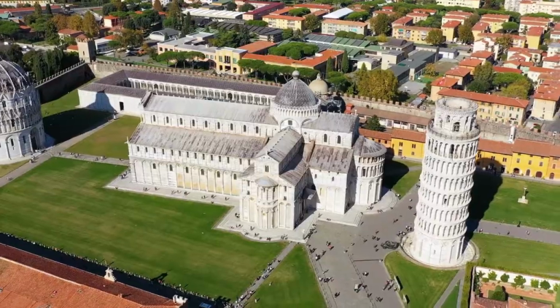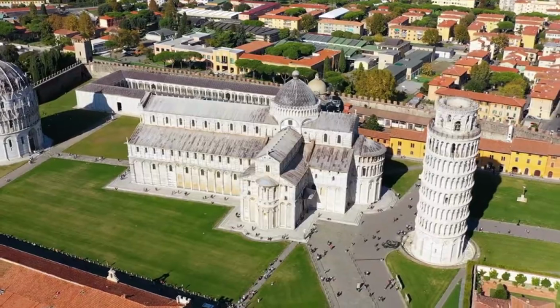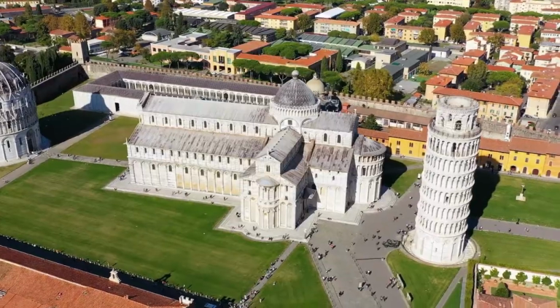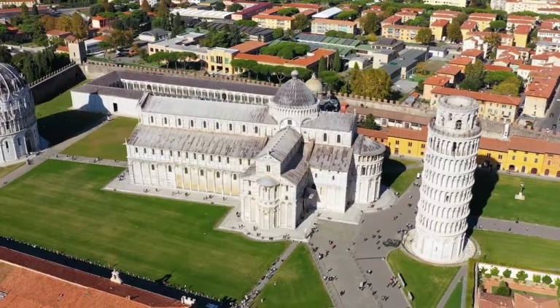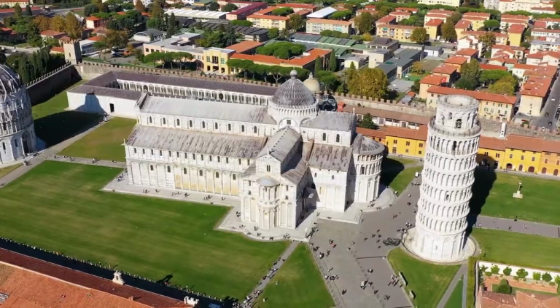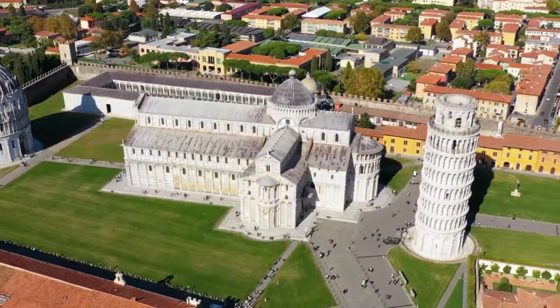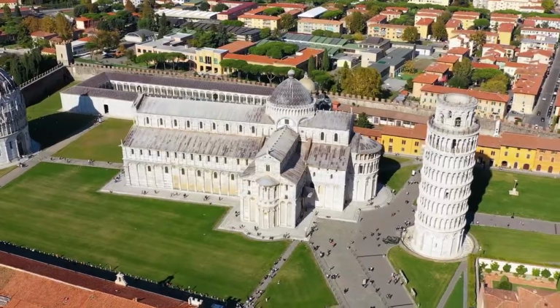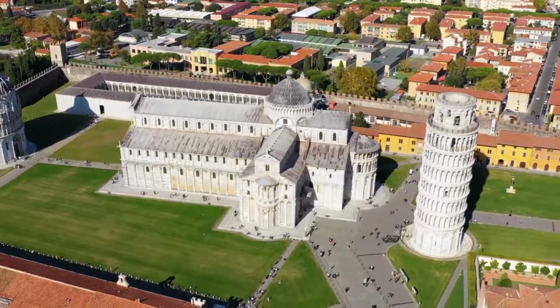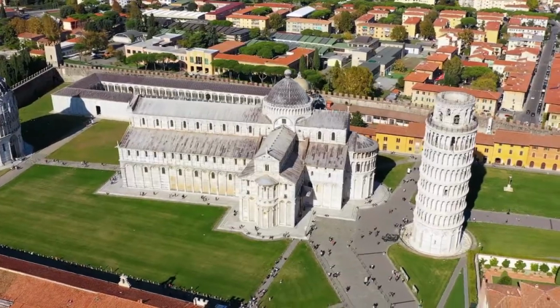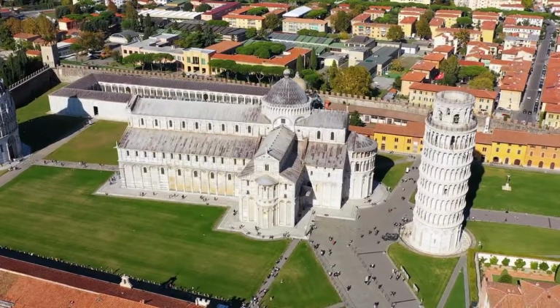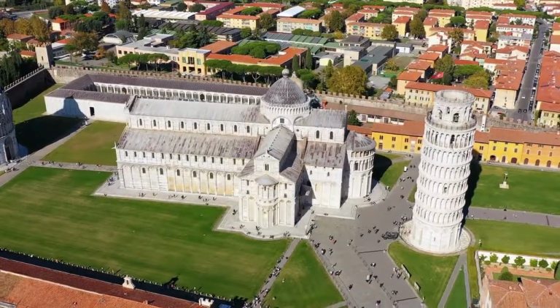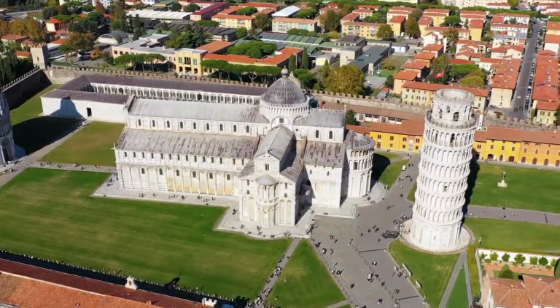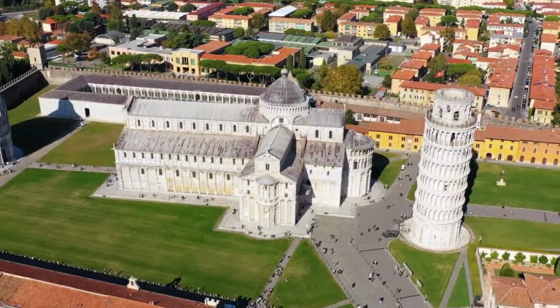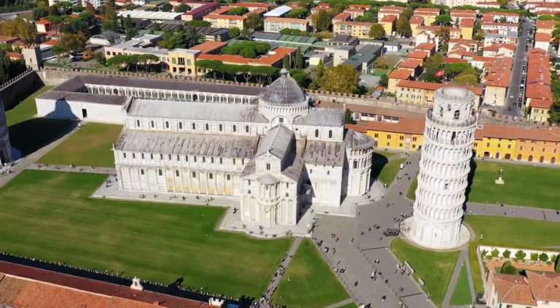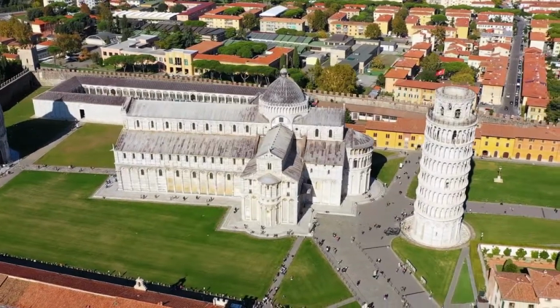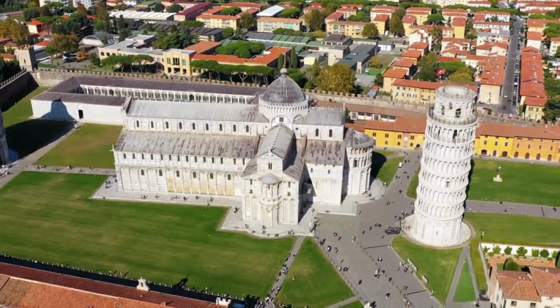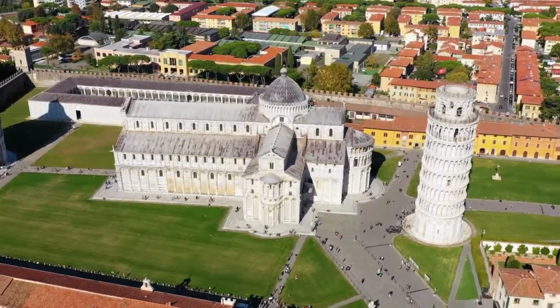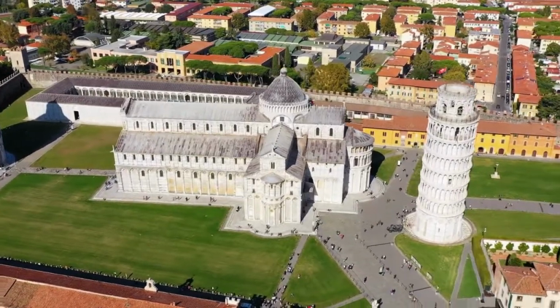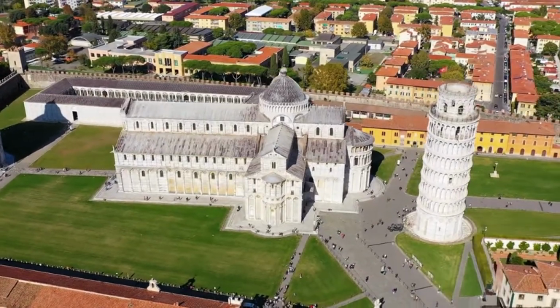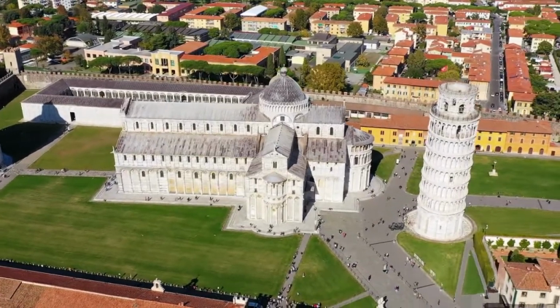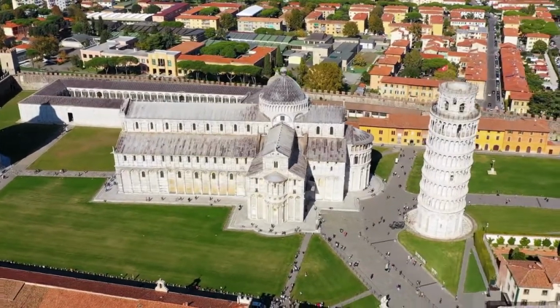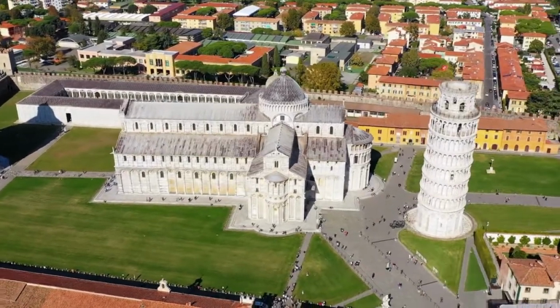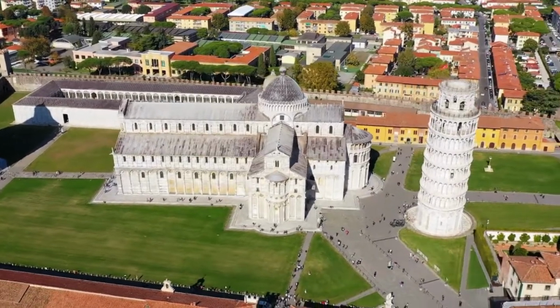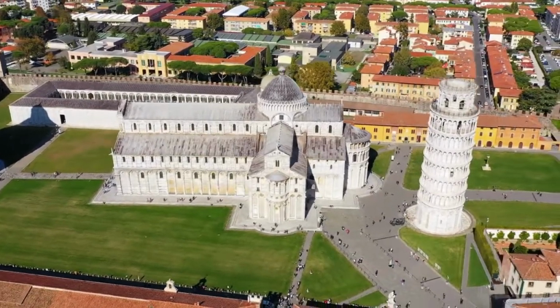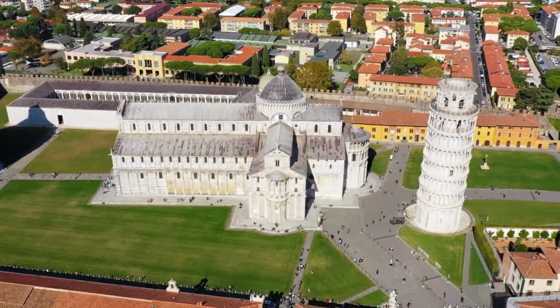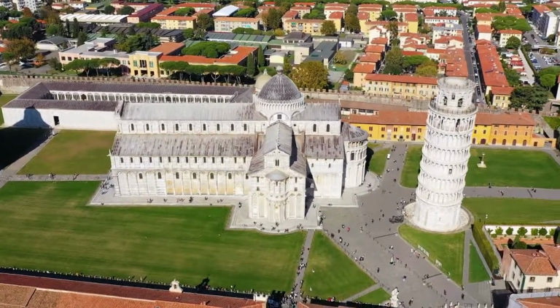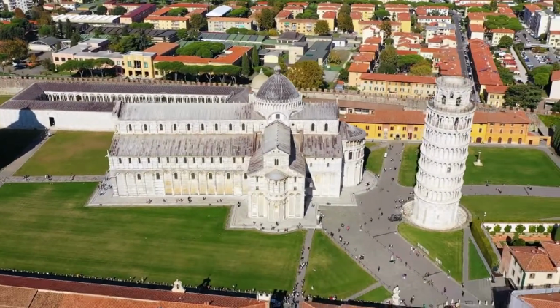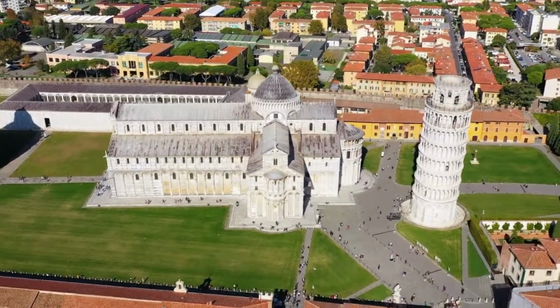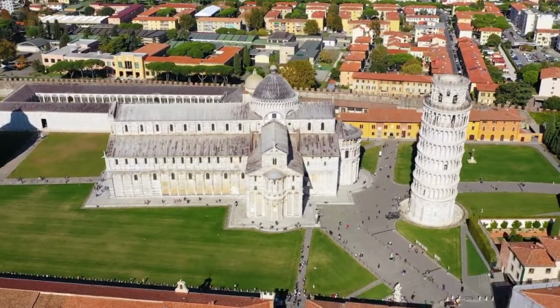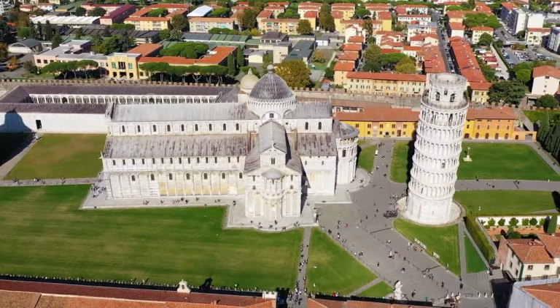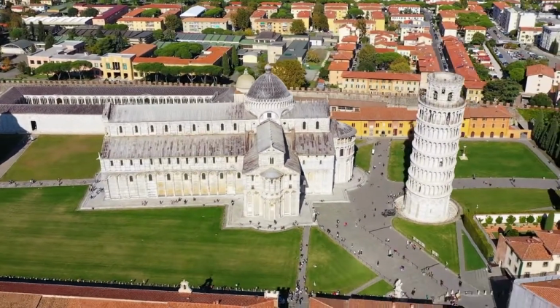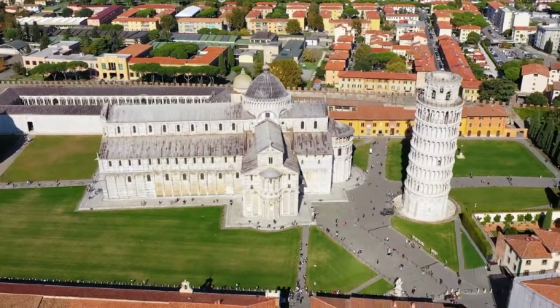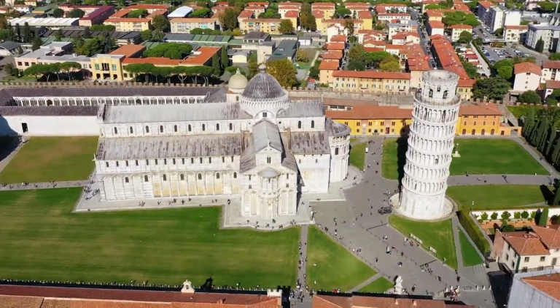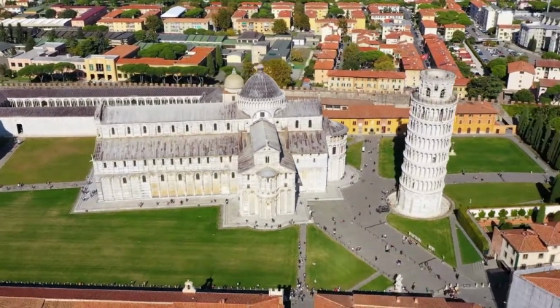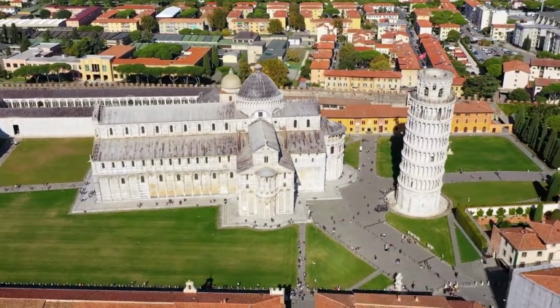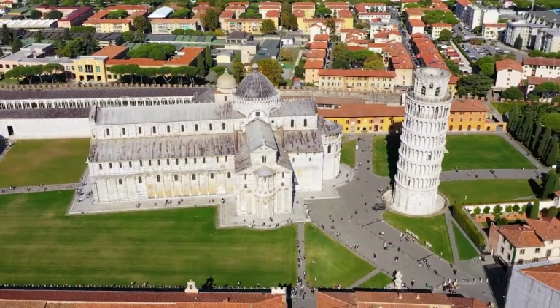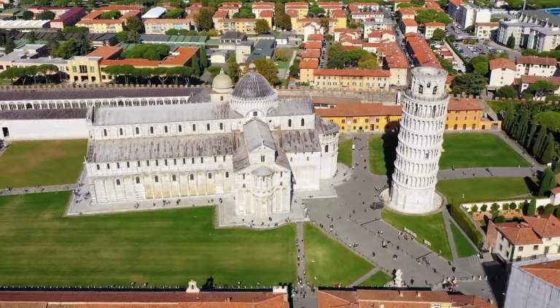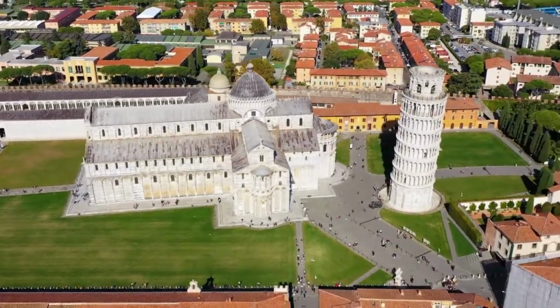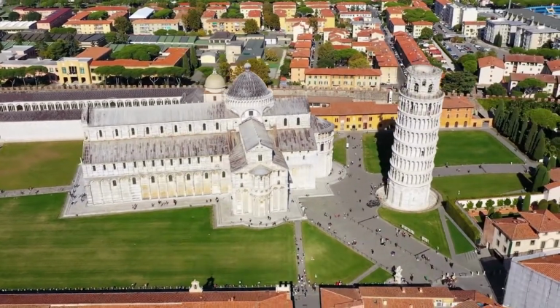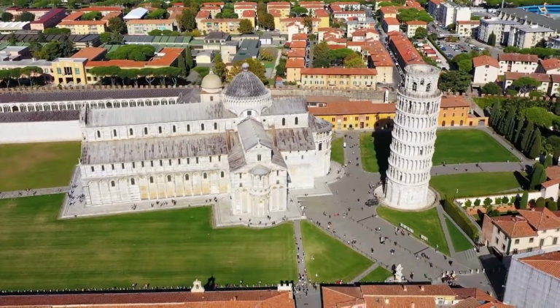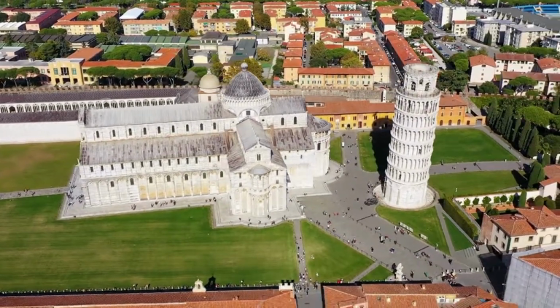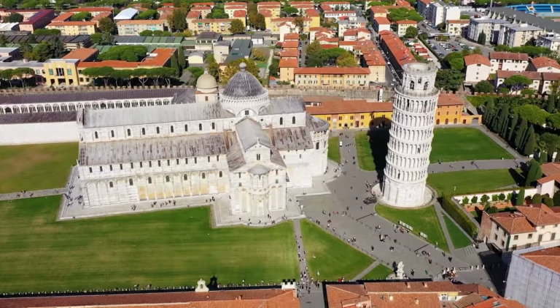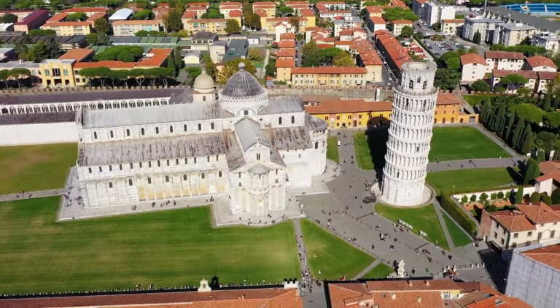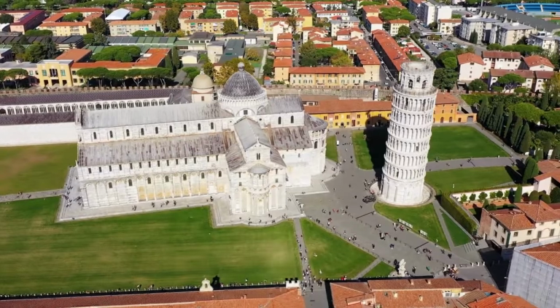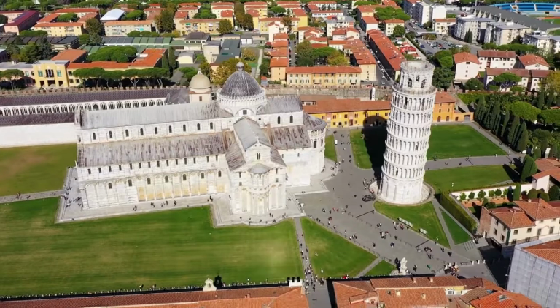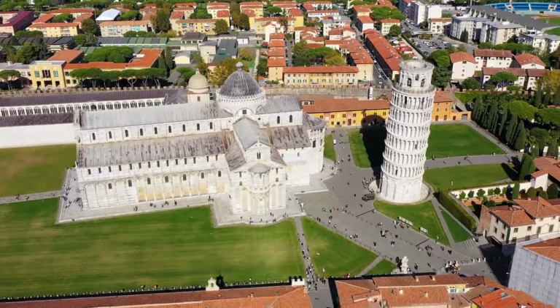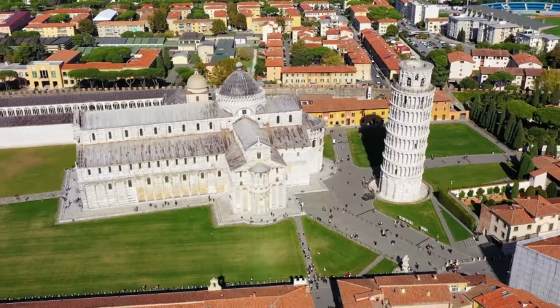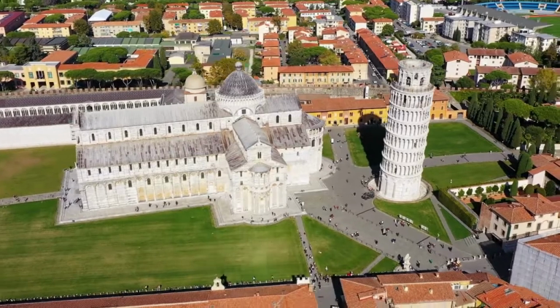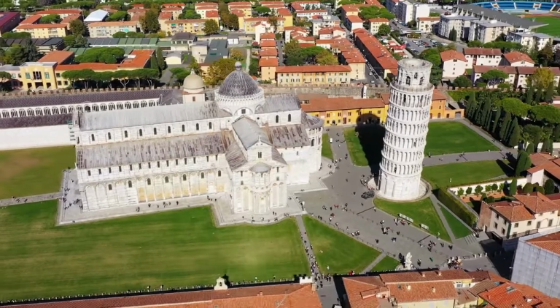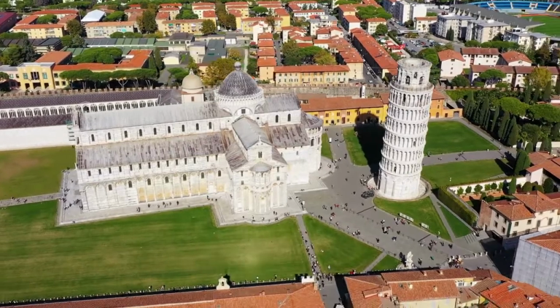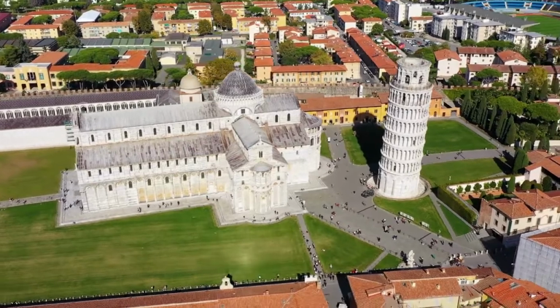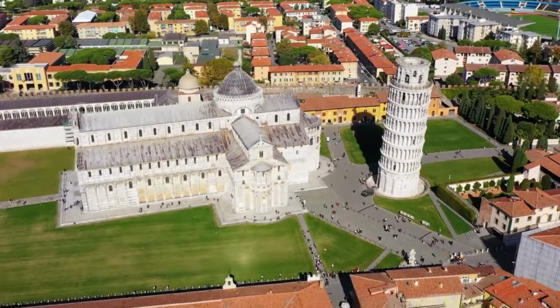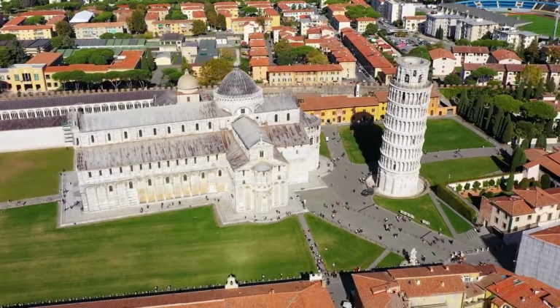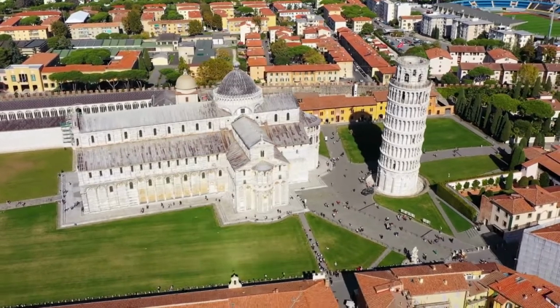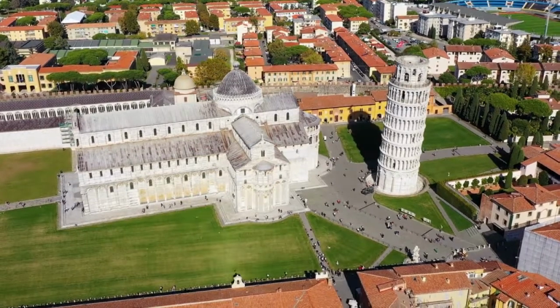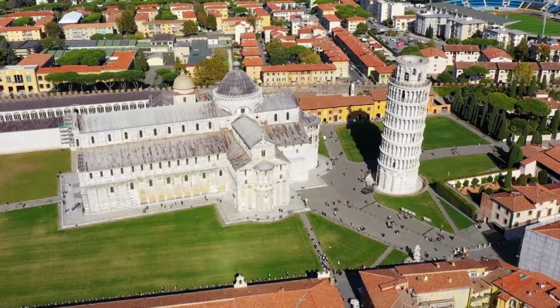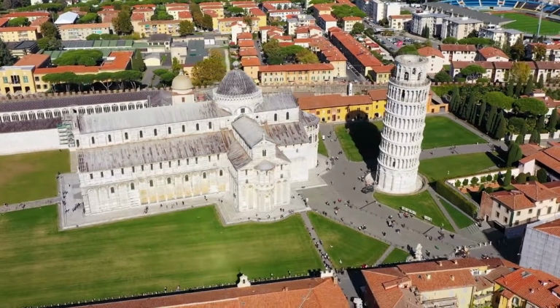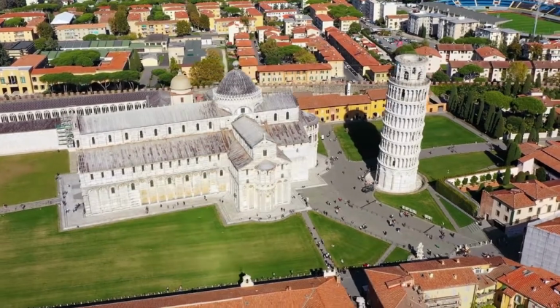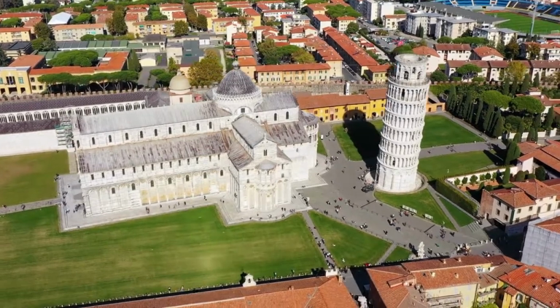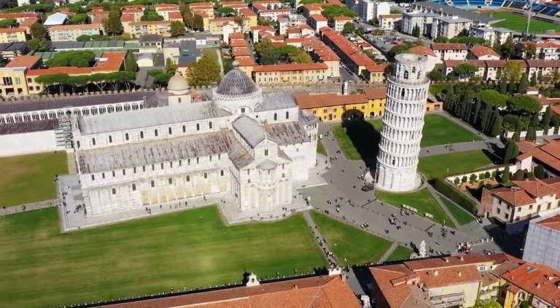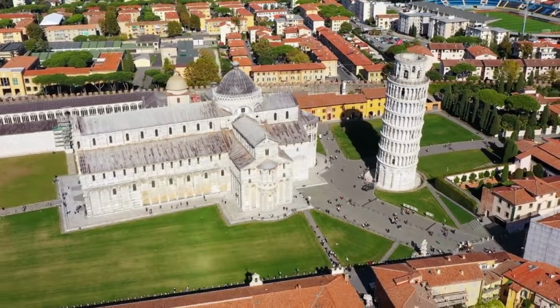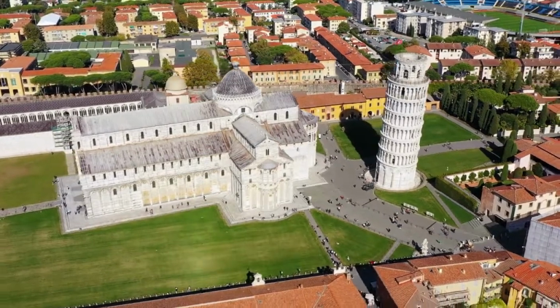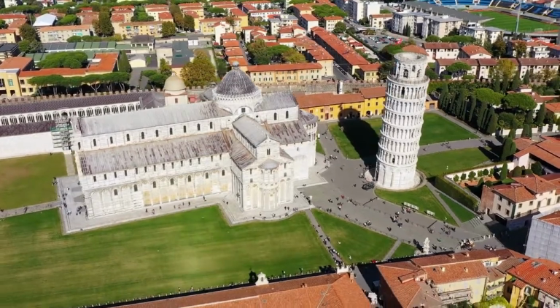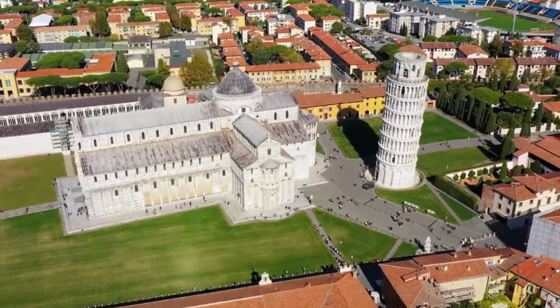Piazza di Maracoli, Square of Maracols, in Pisa, Italy, is located near to the Cathedral of Pisa.